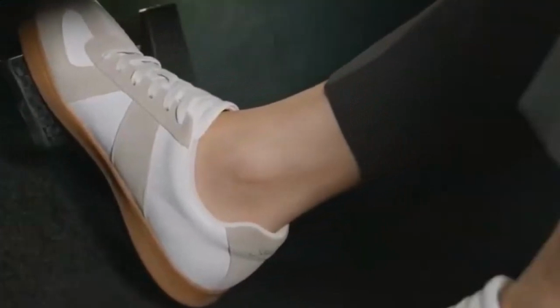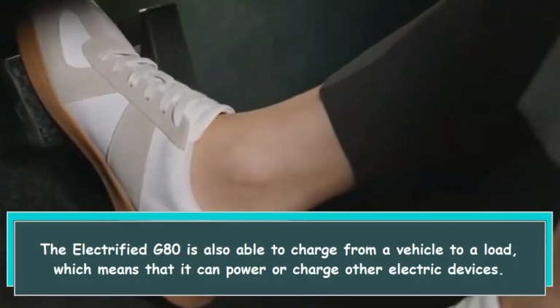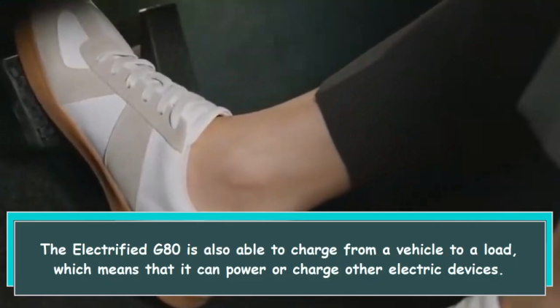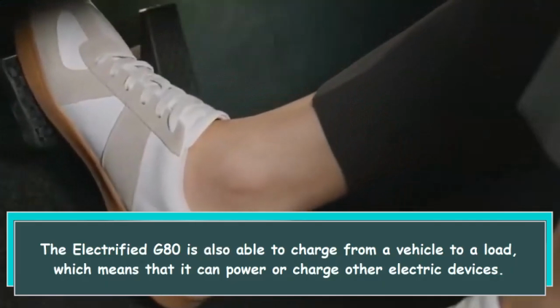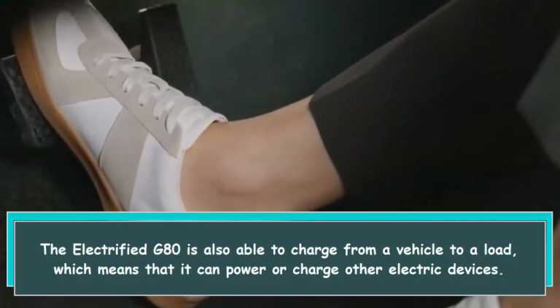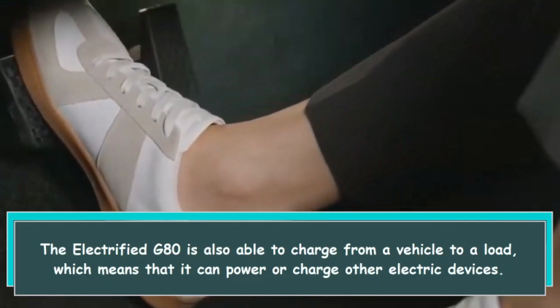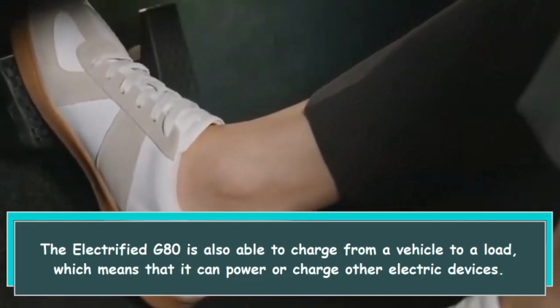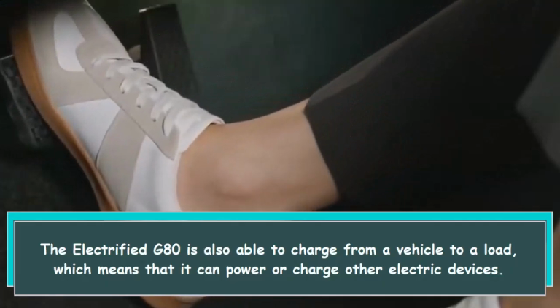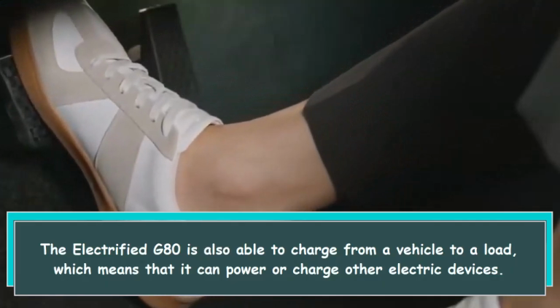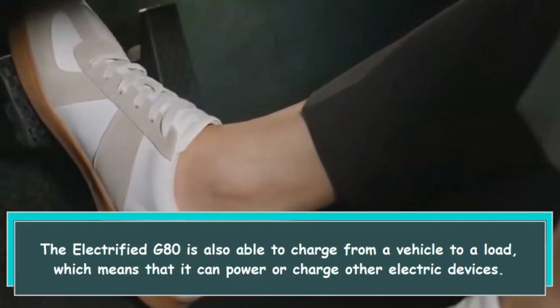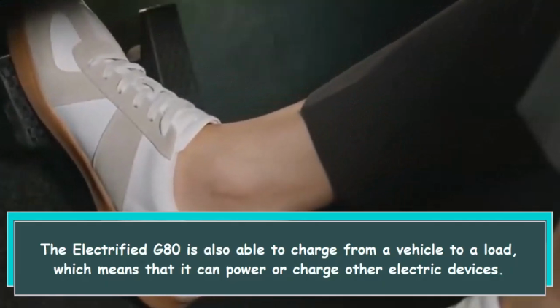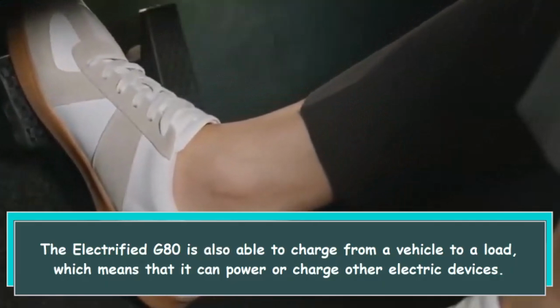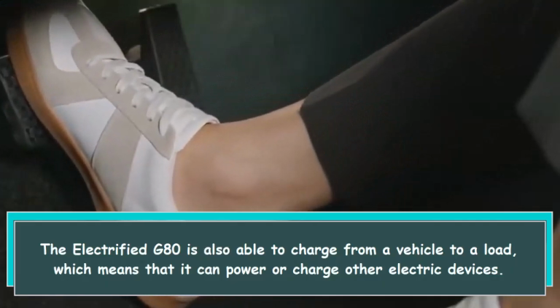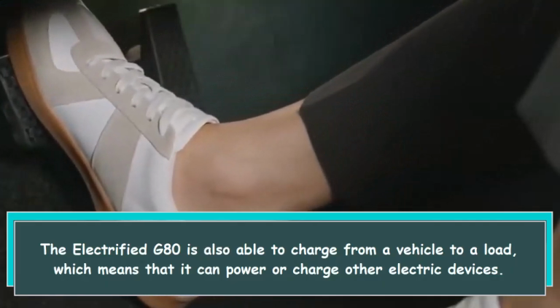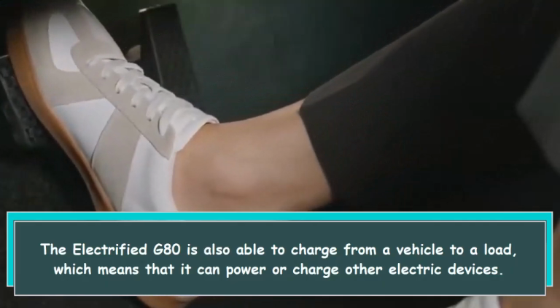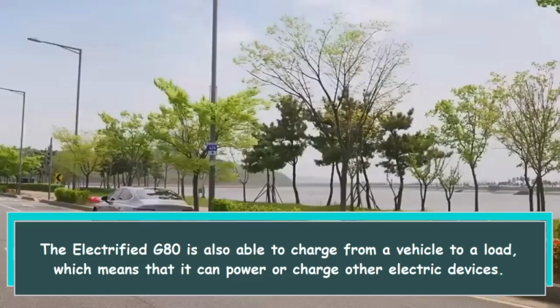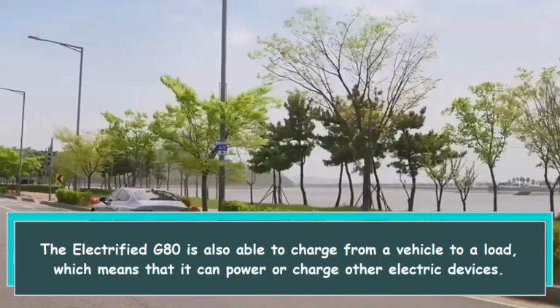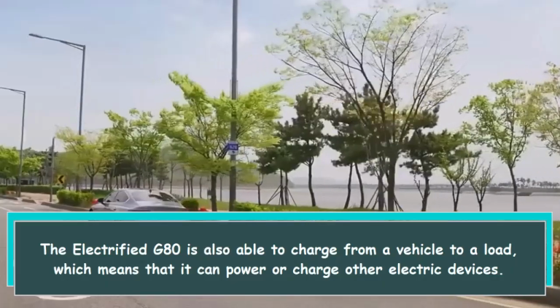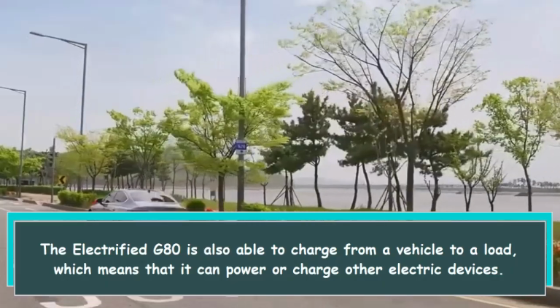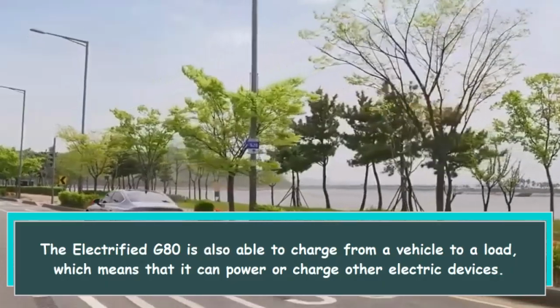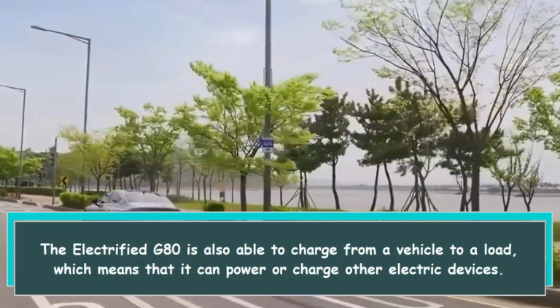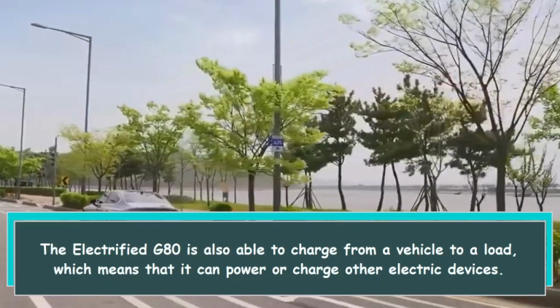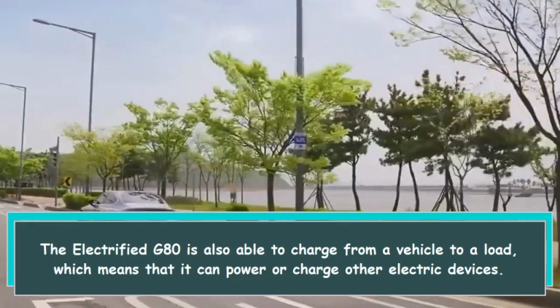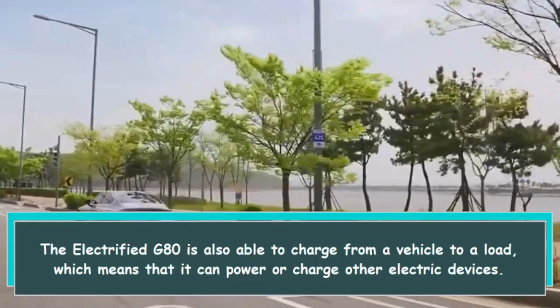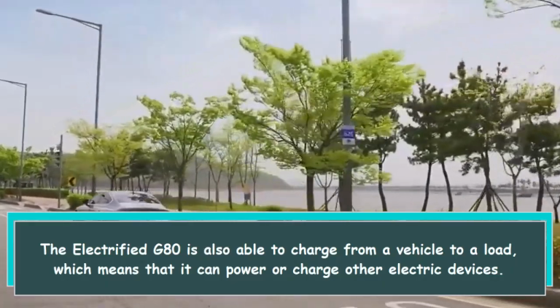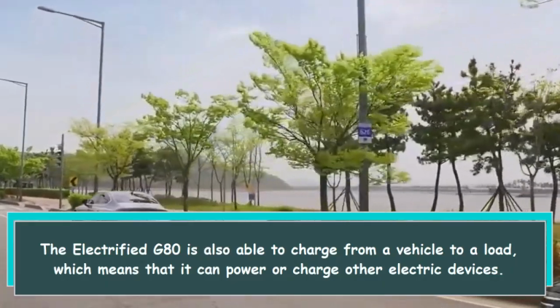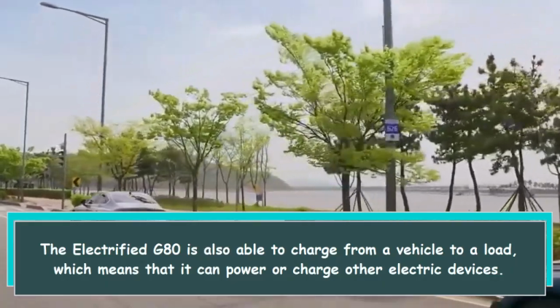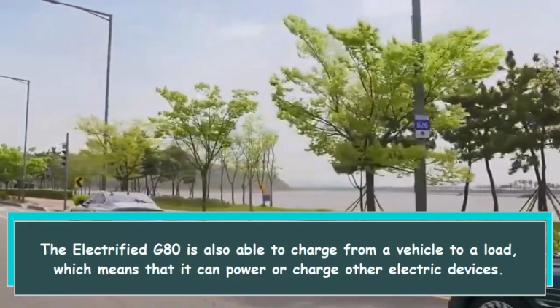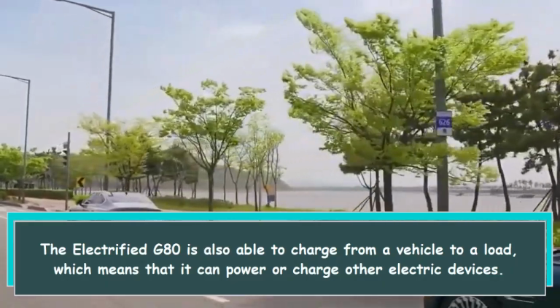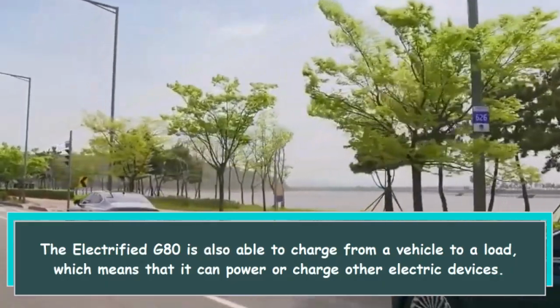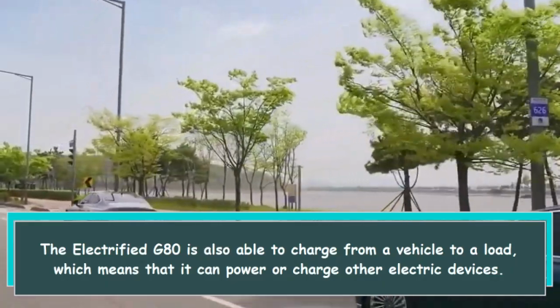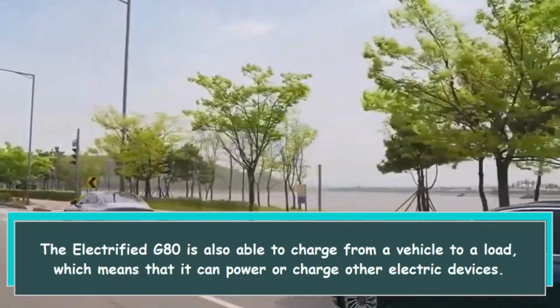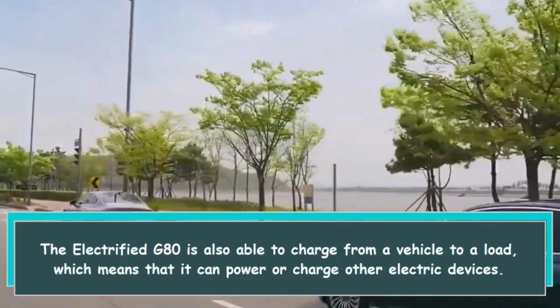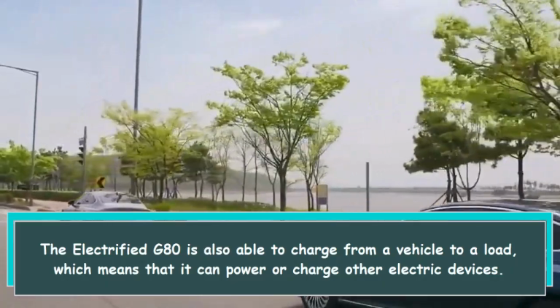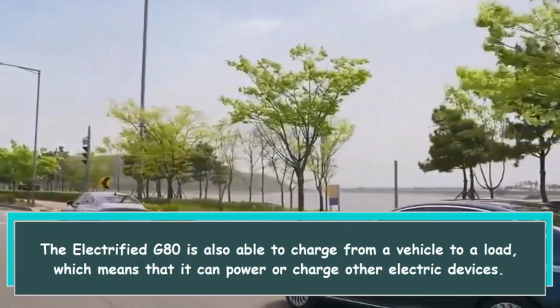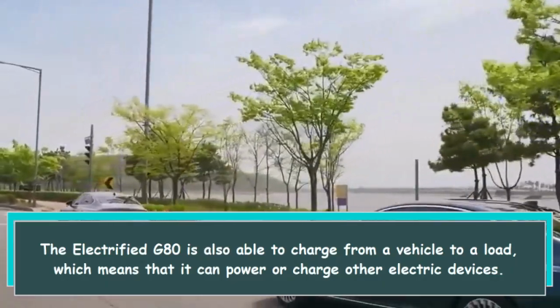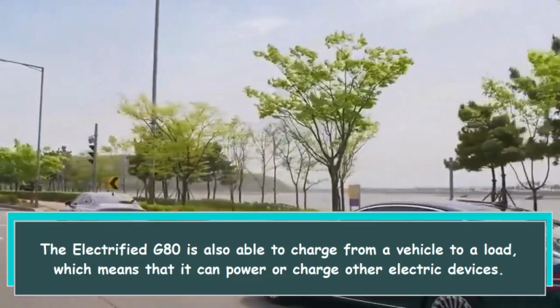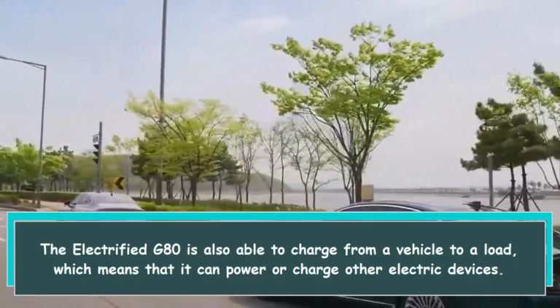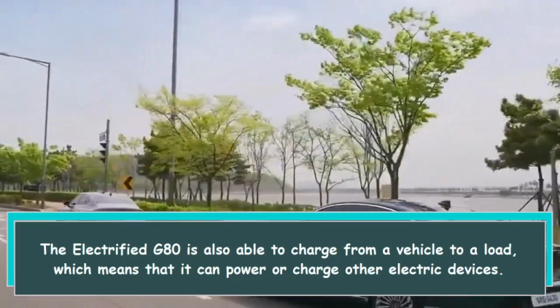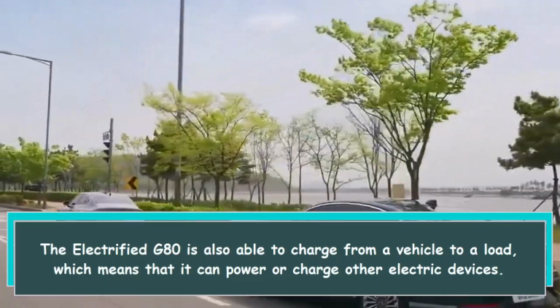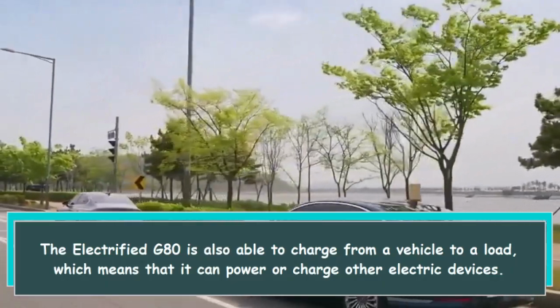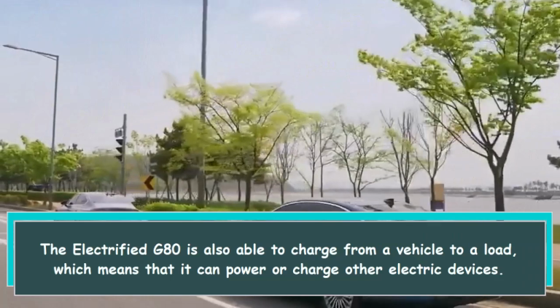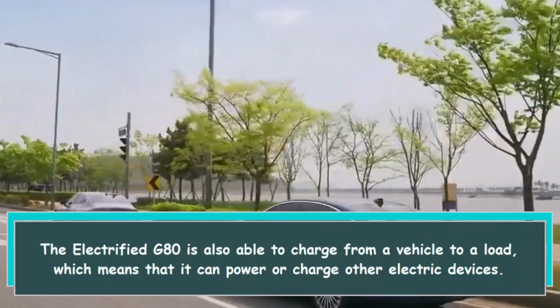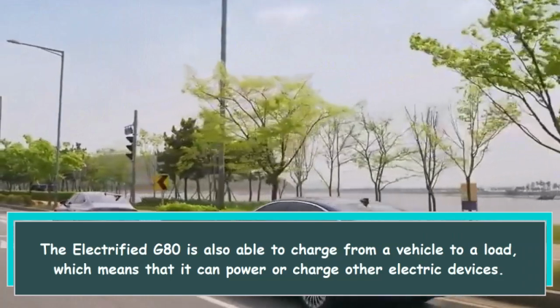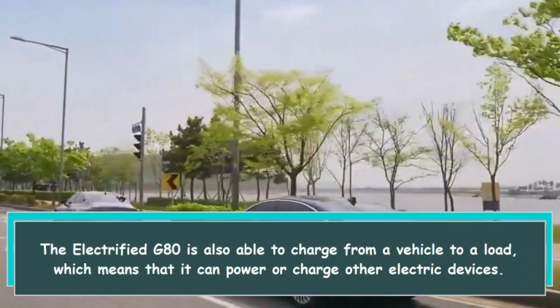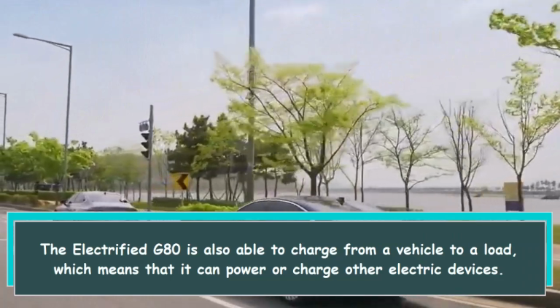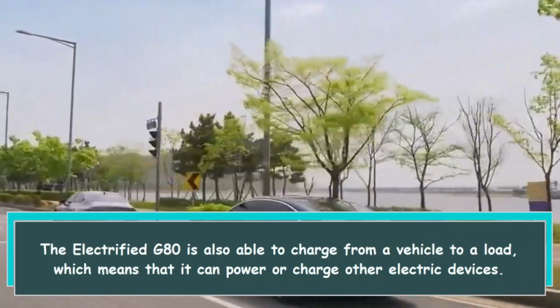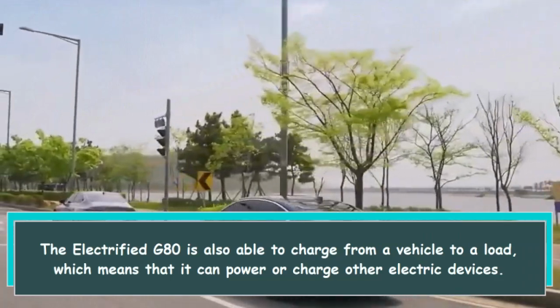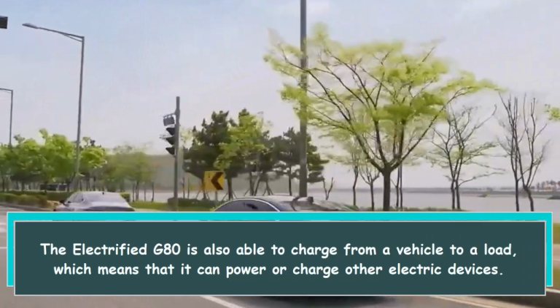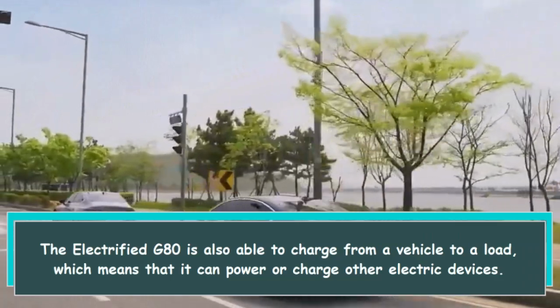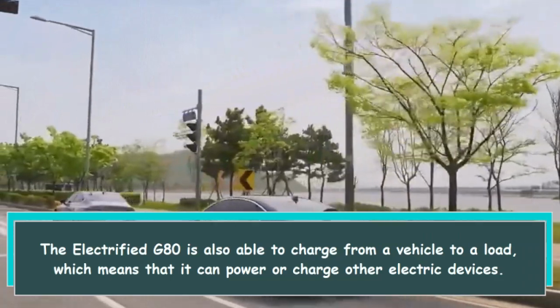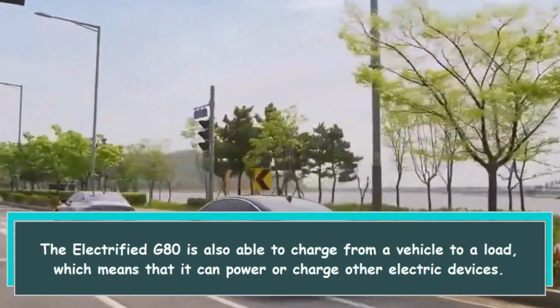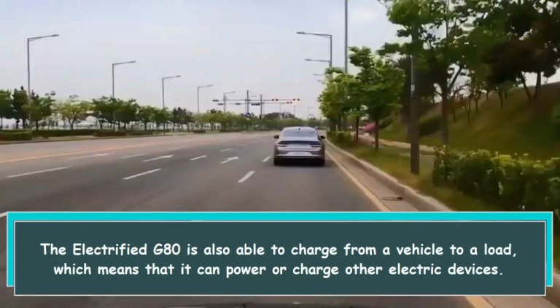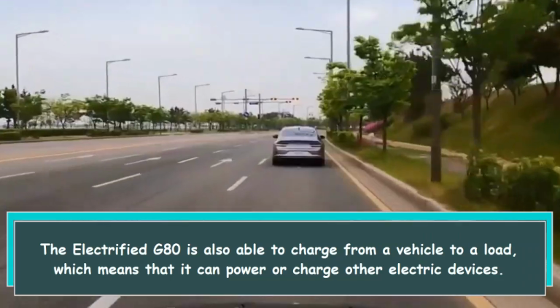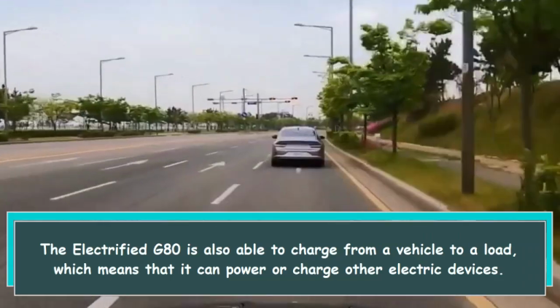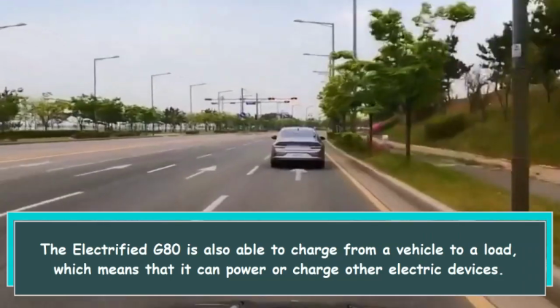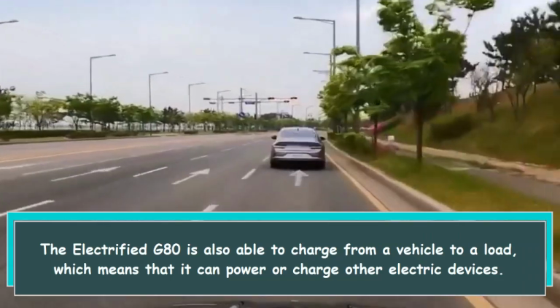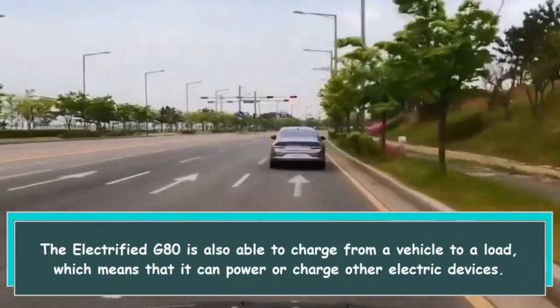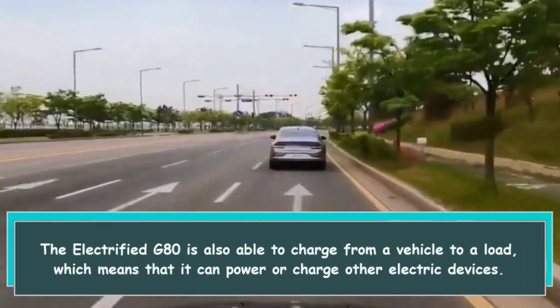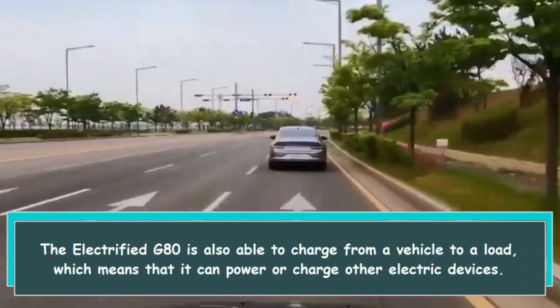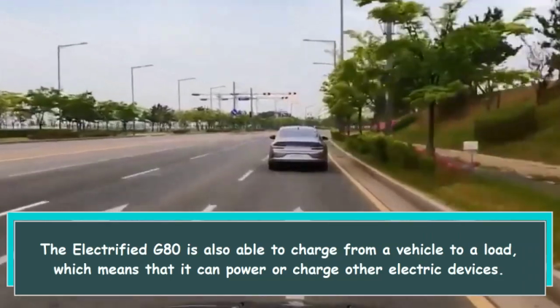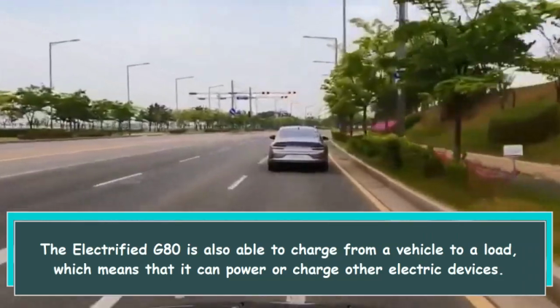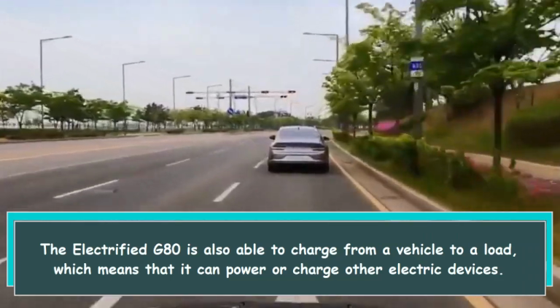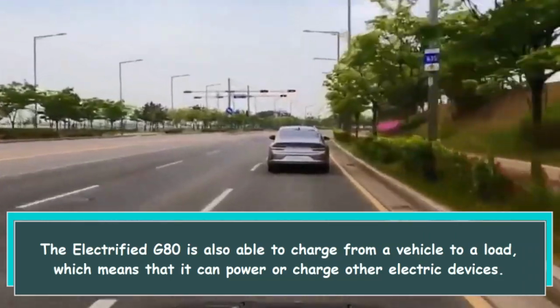The Electrified G80 is also able to charge from vehicle to load, which means that it can power or charge other electric devices.